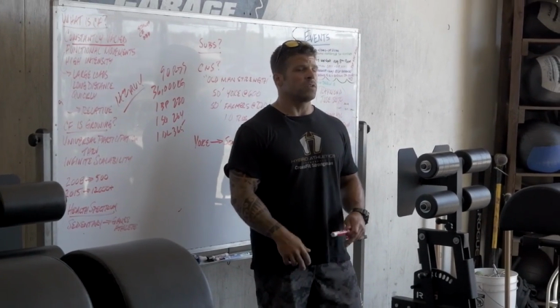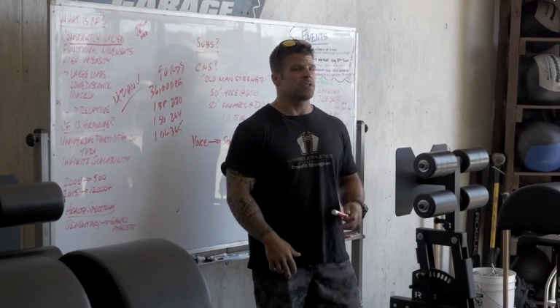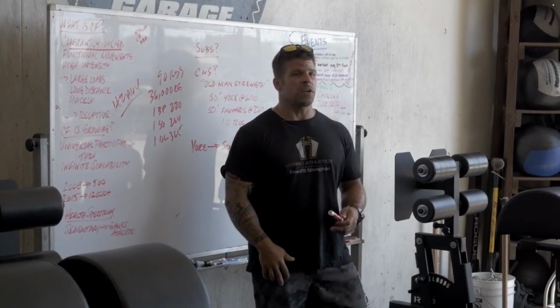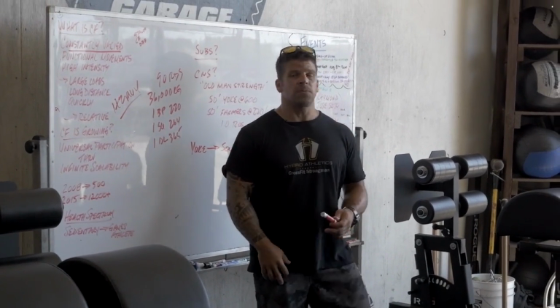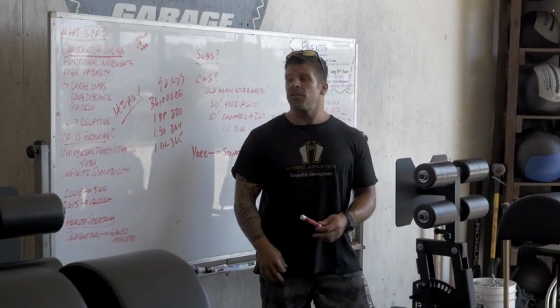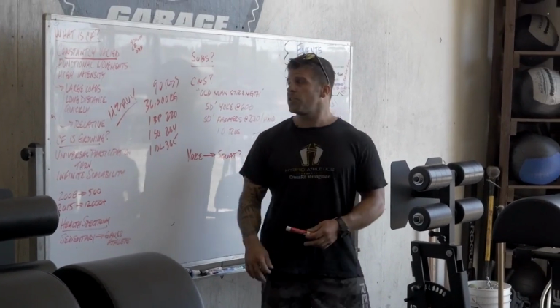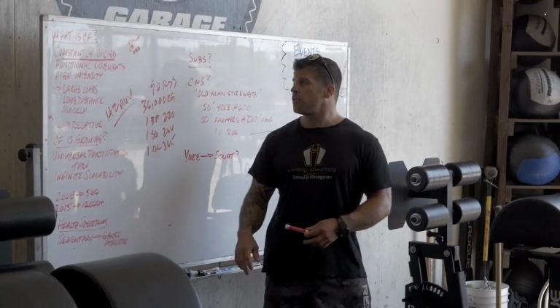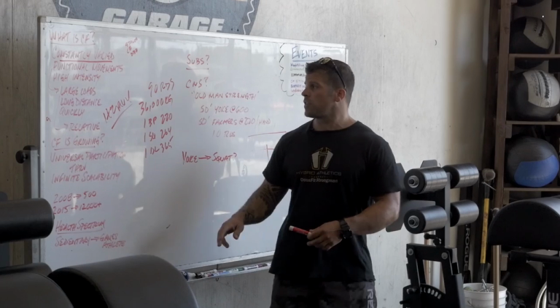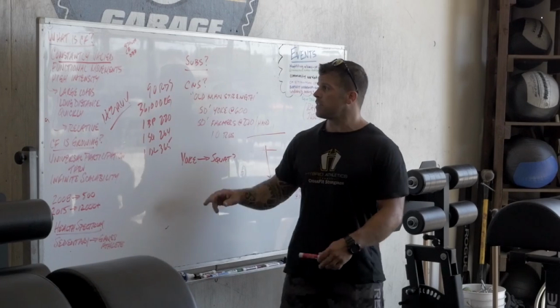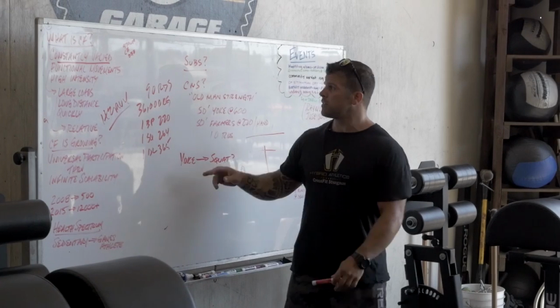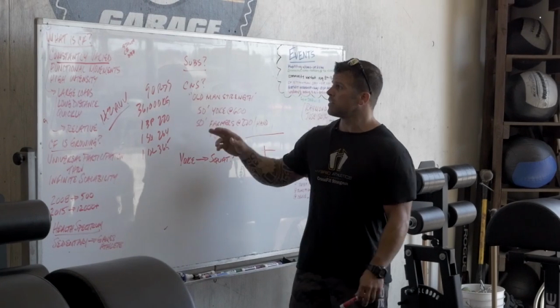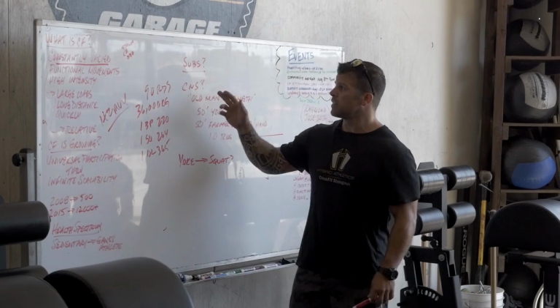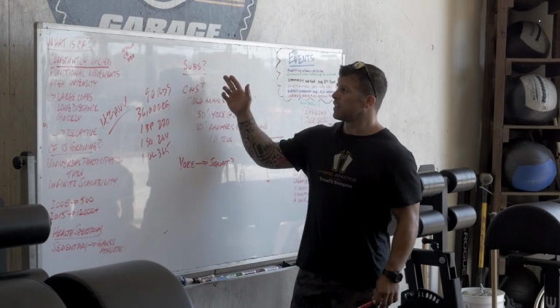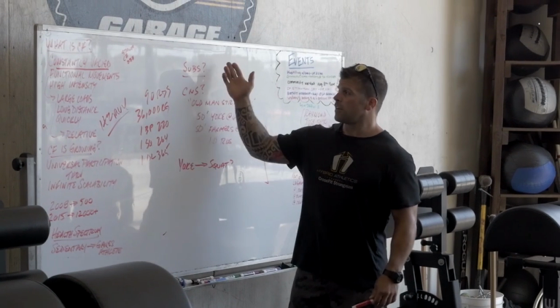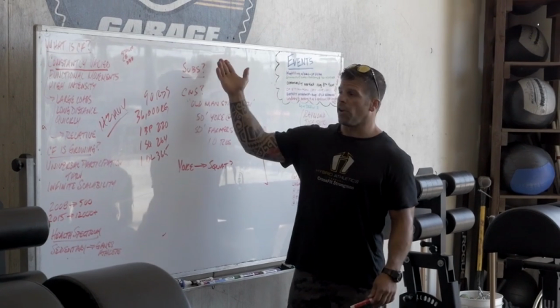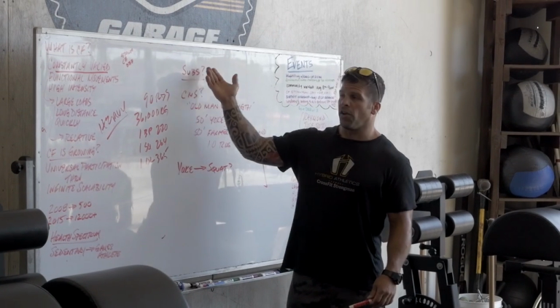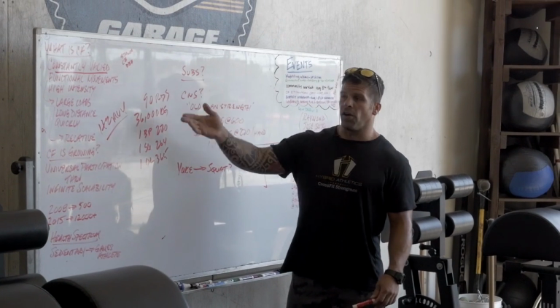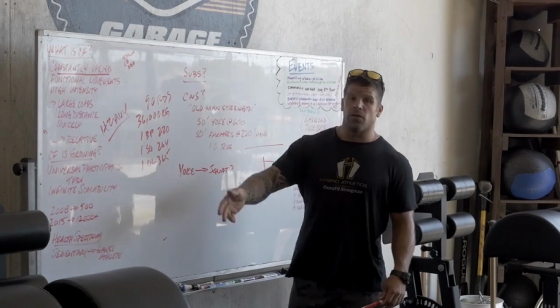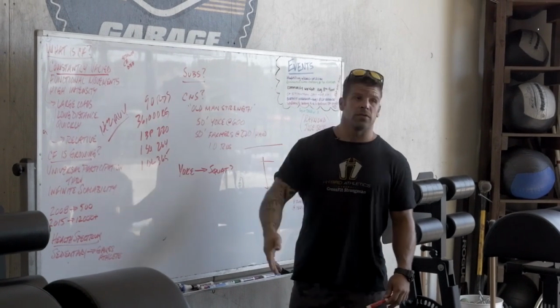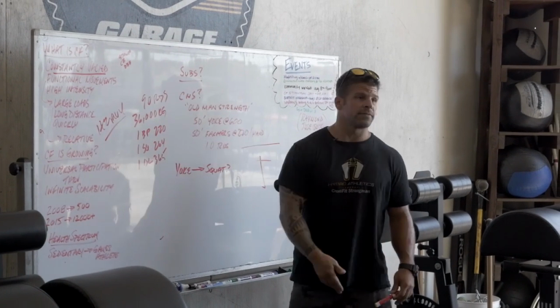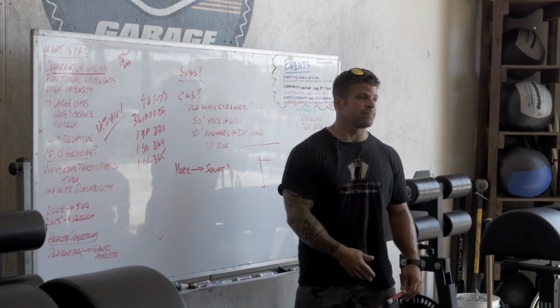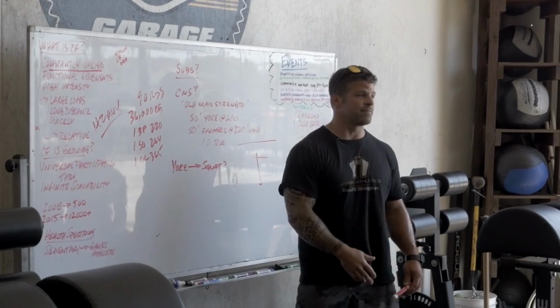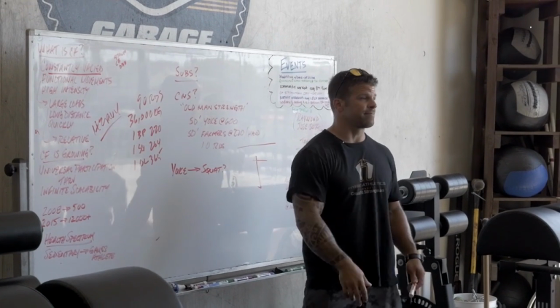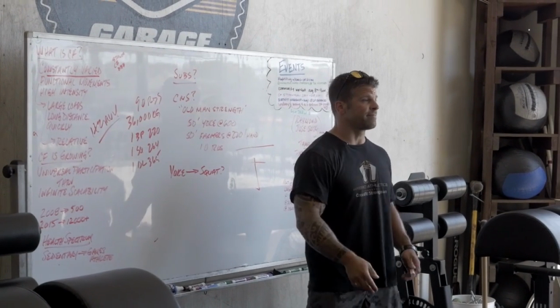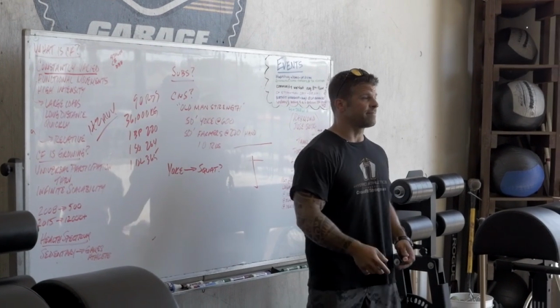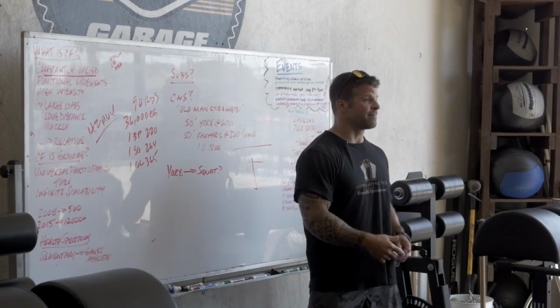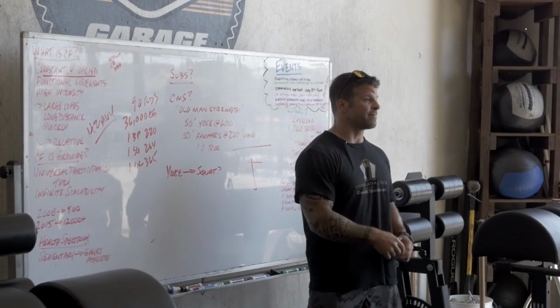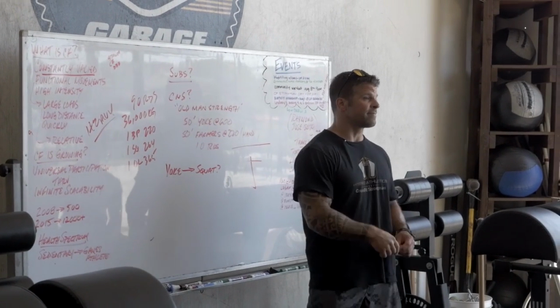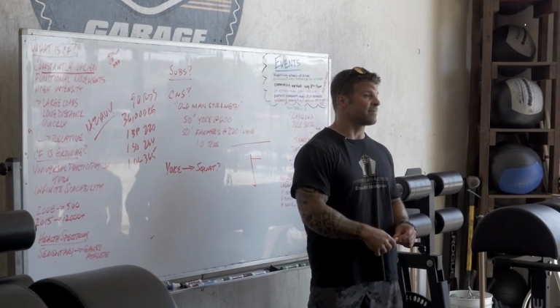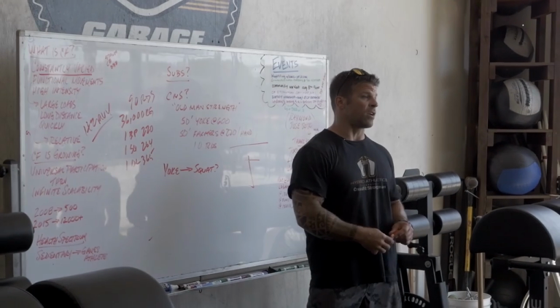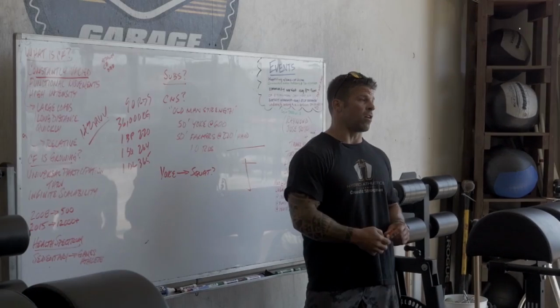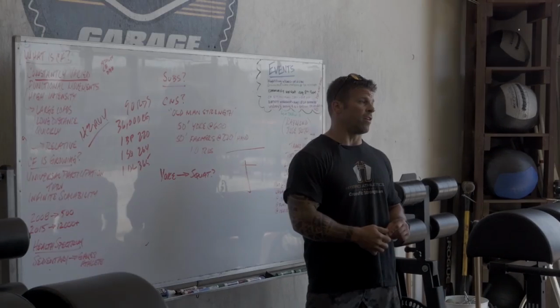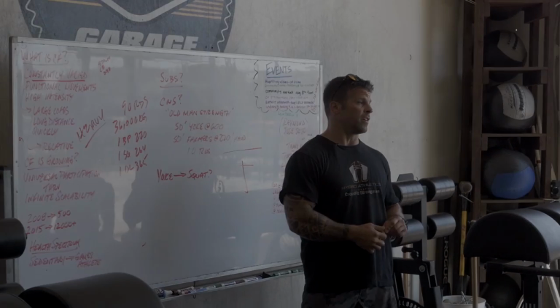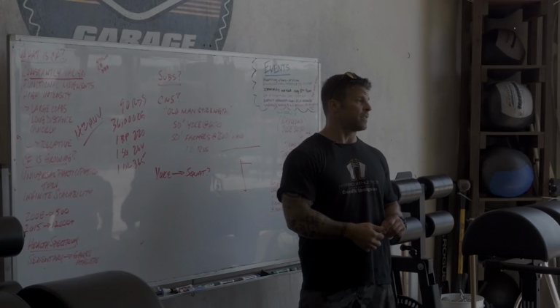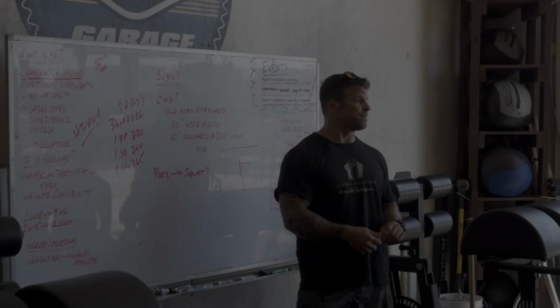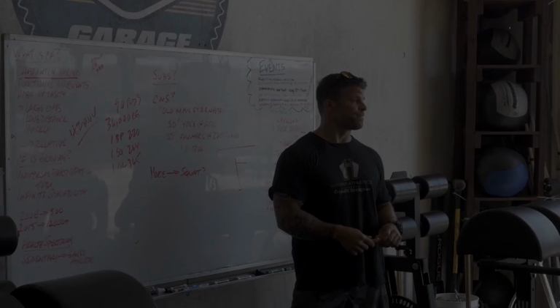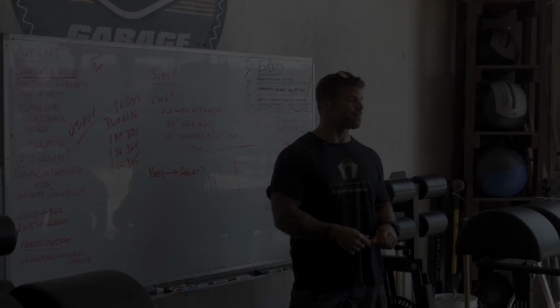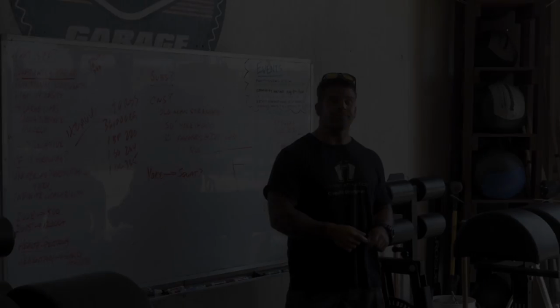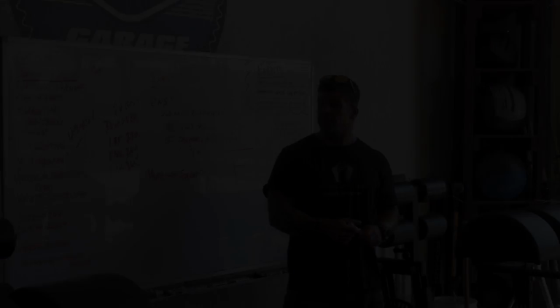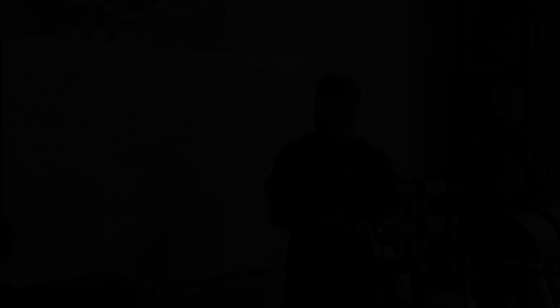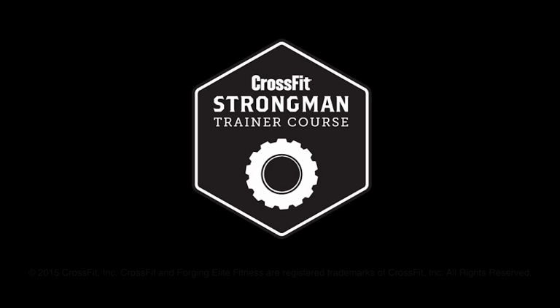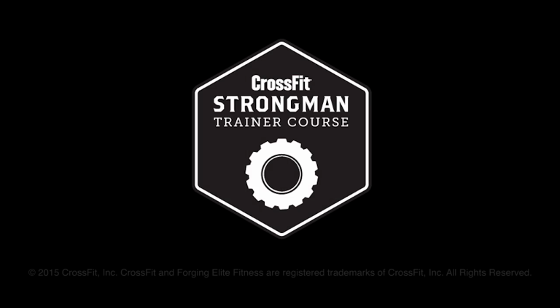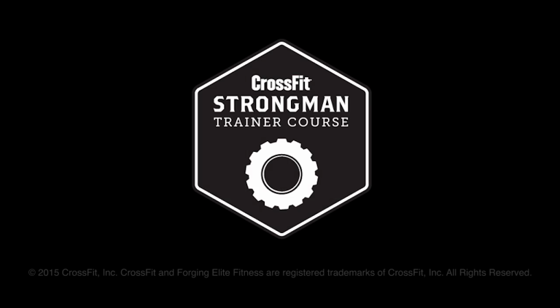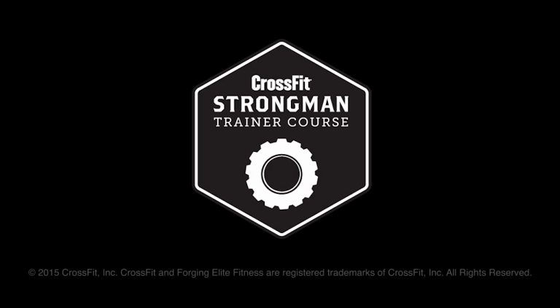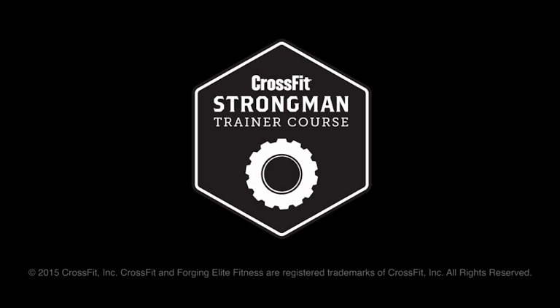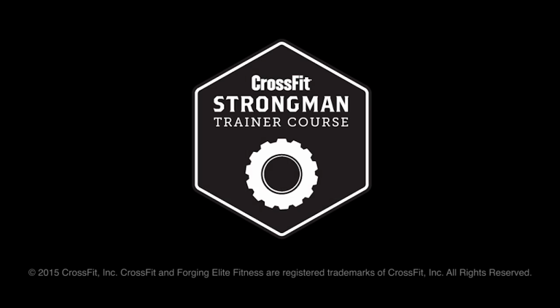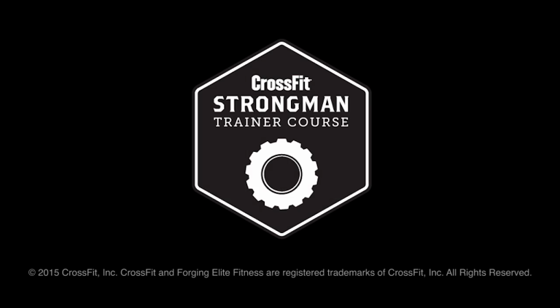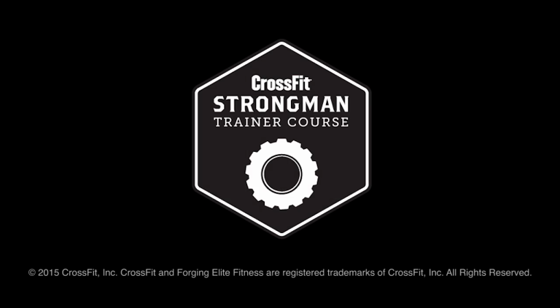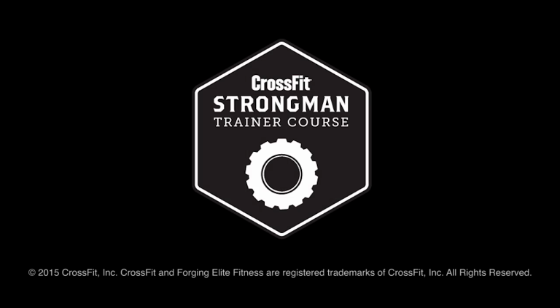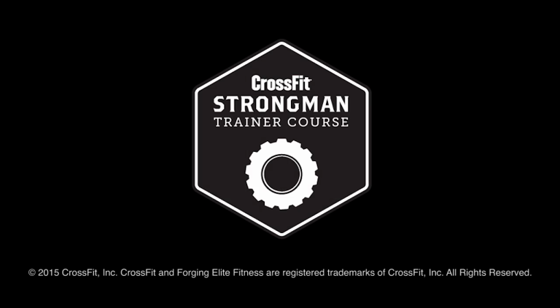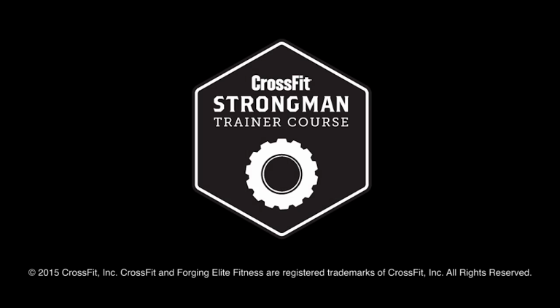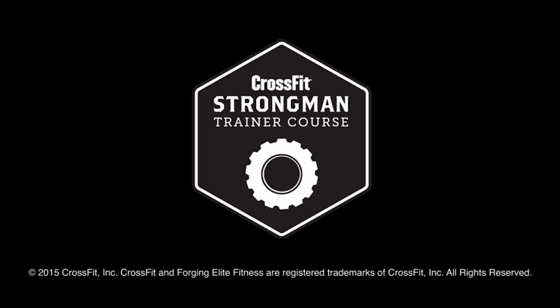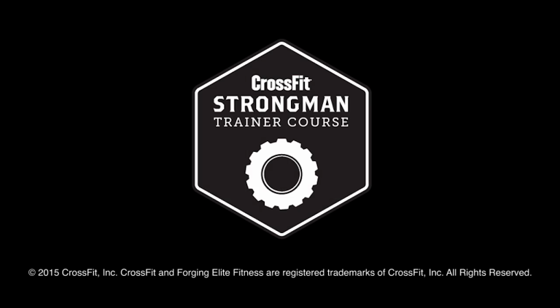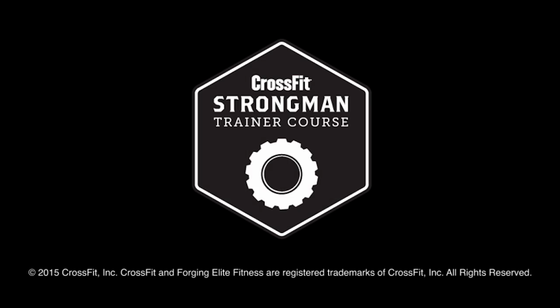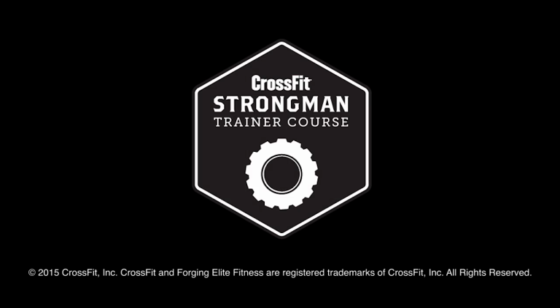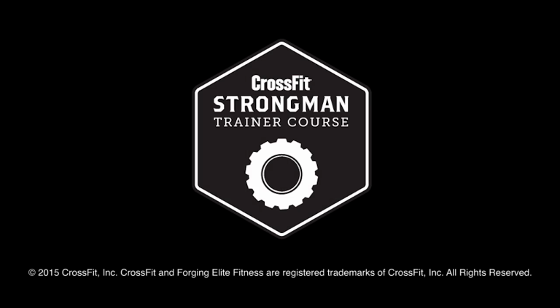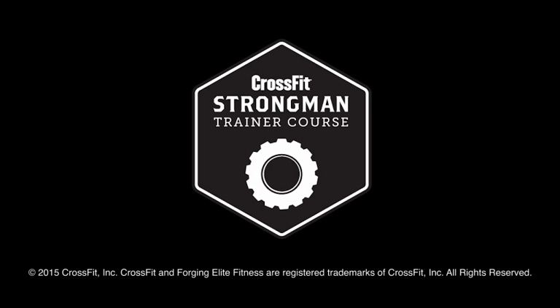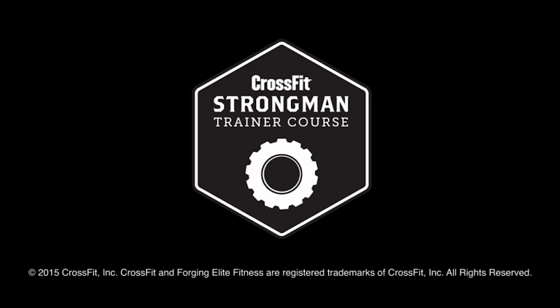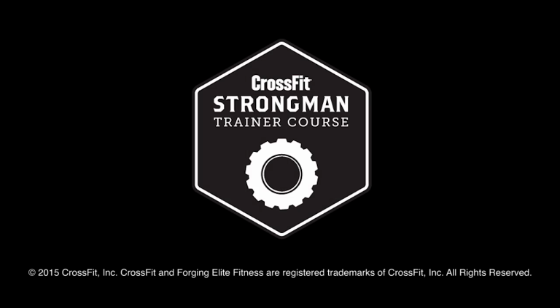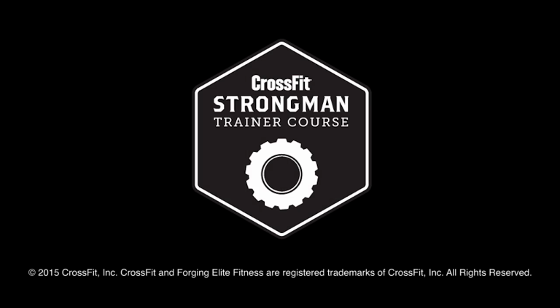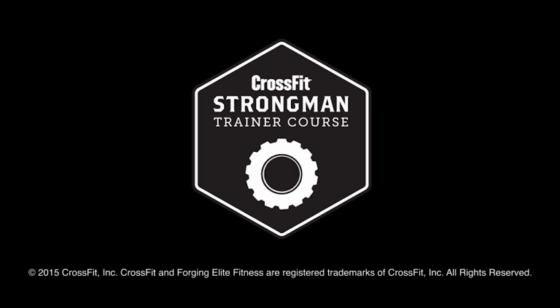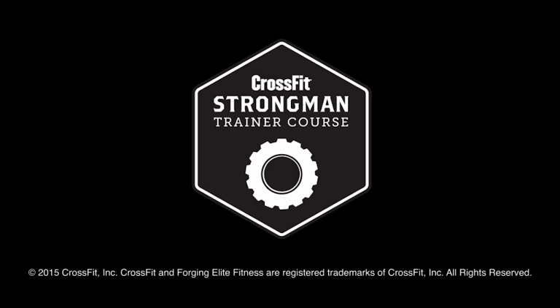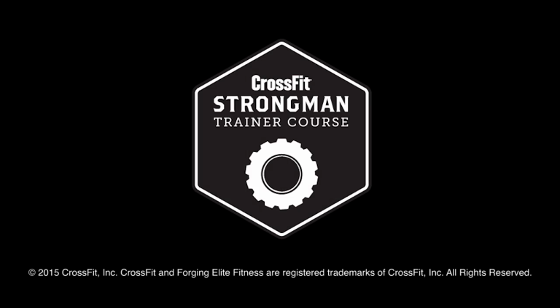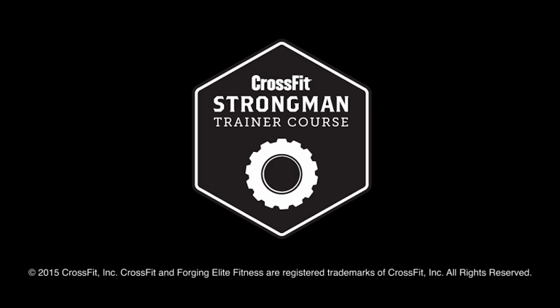So, substitutions? No. There are no substitutions for the yoke.